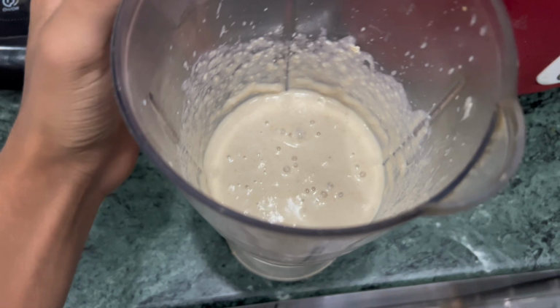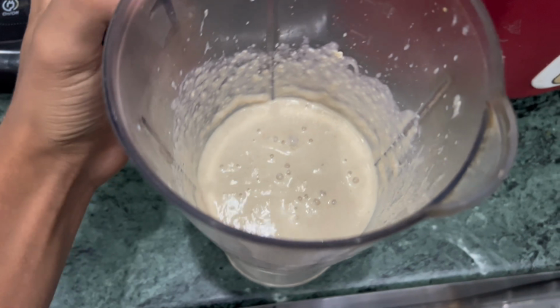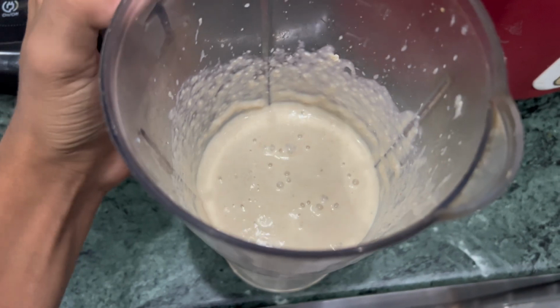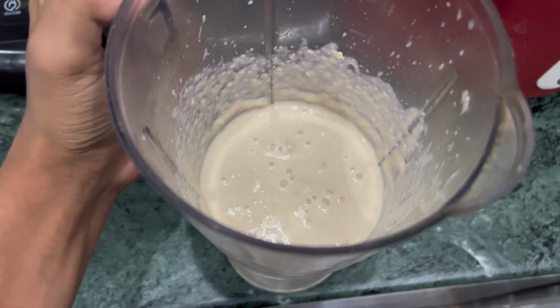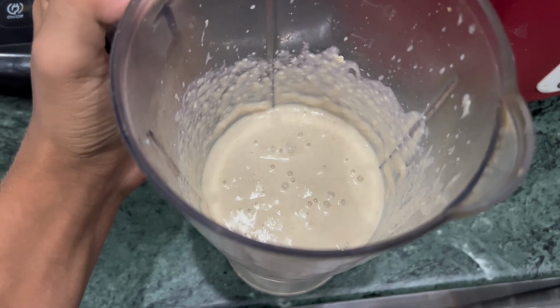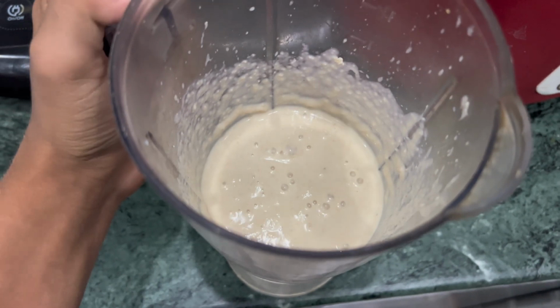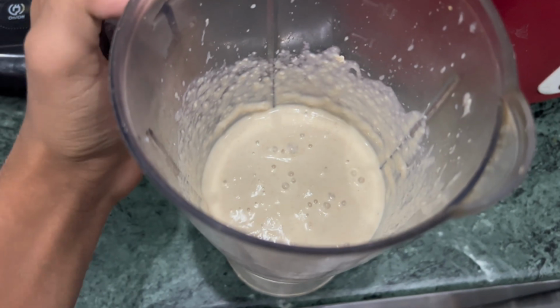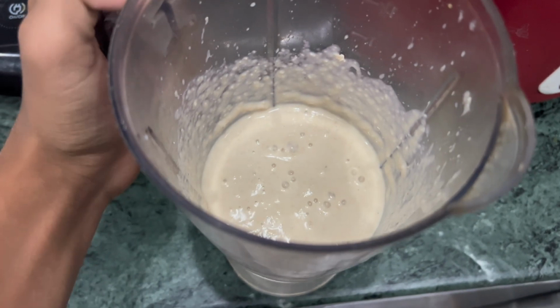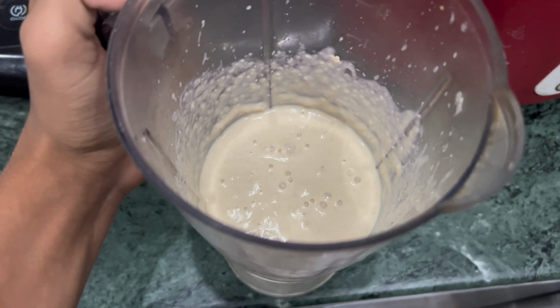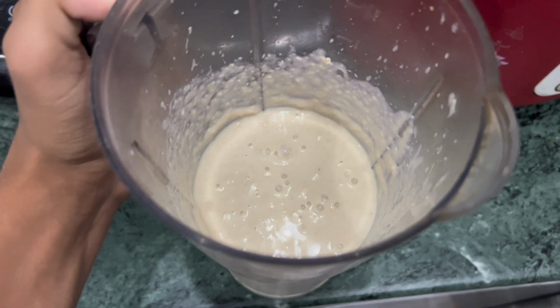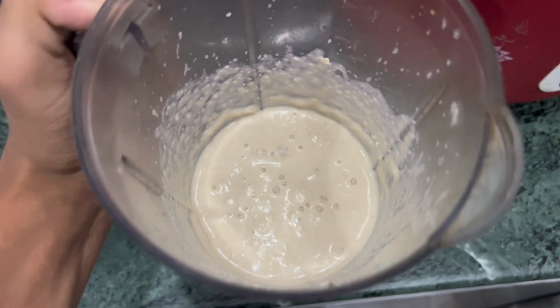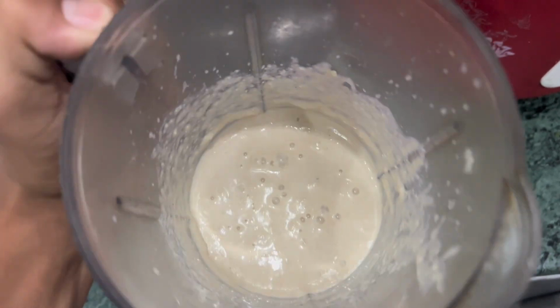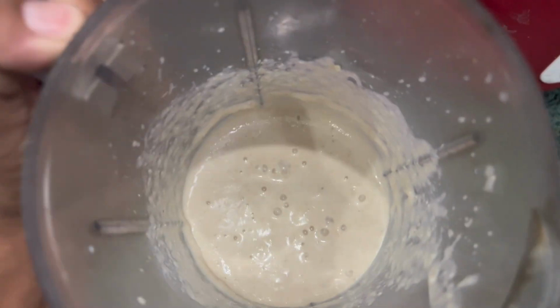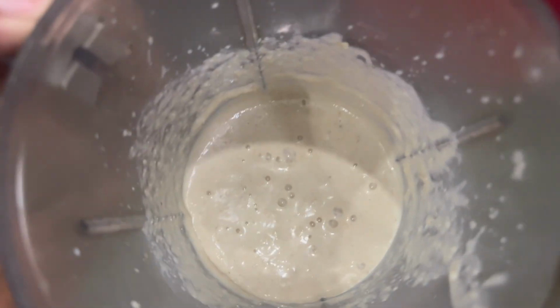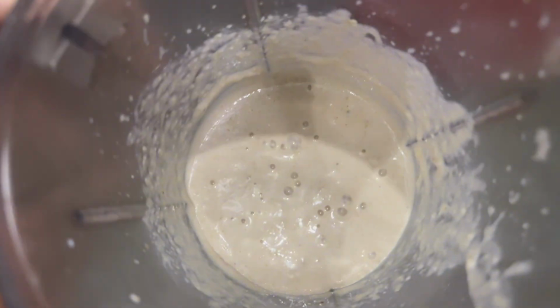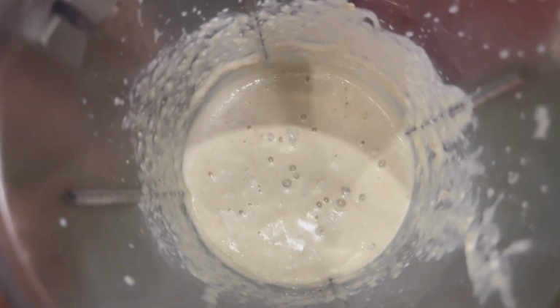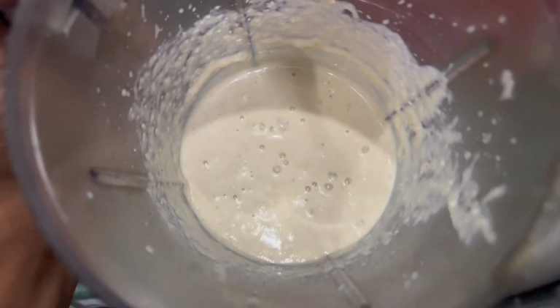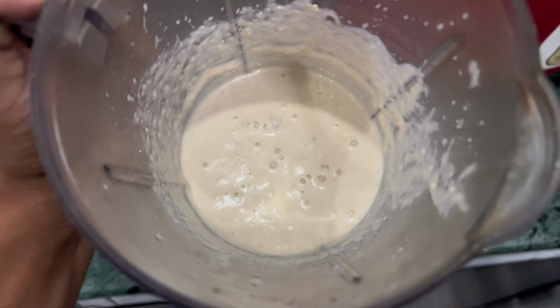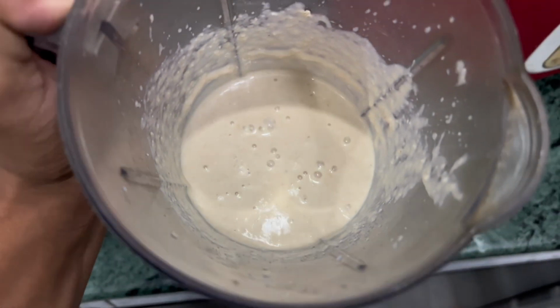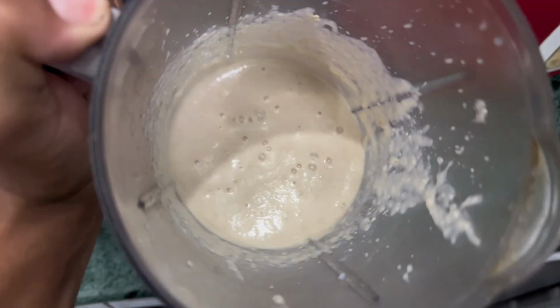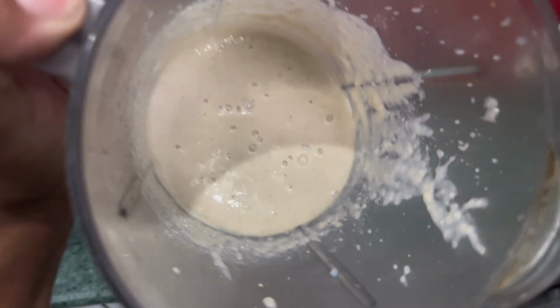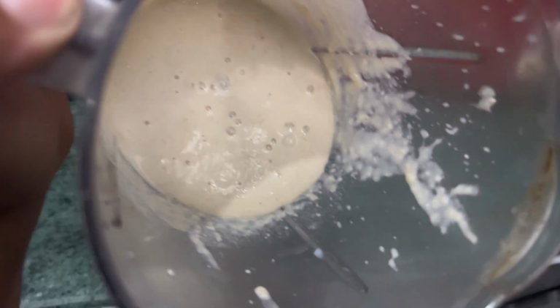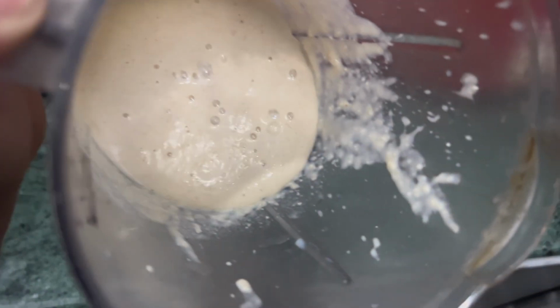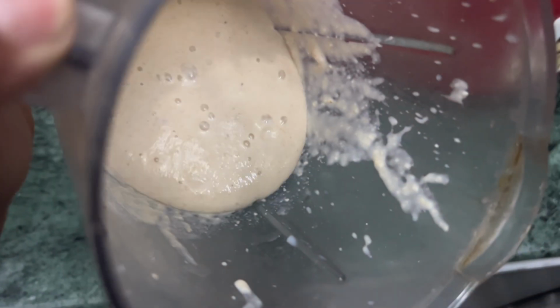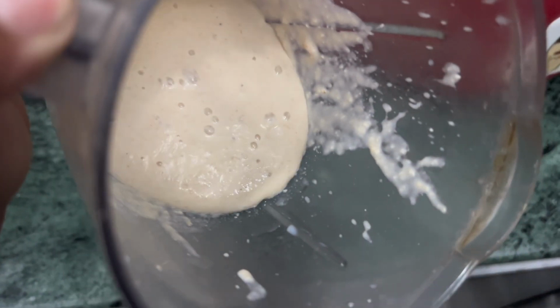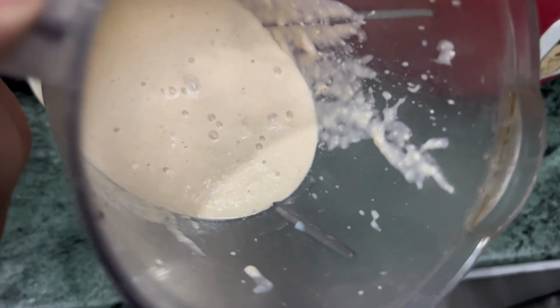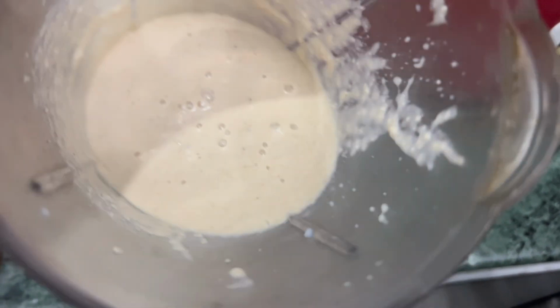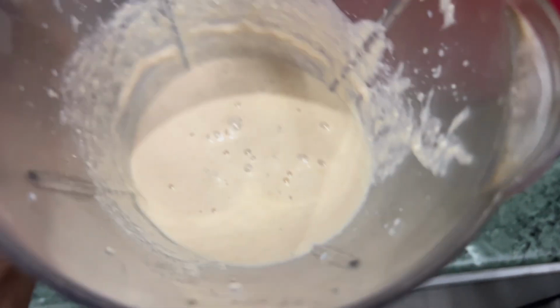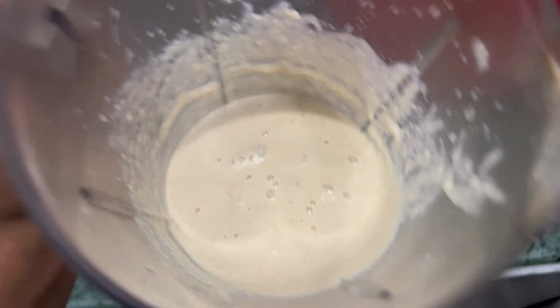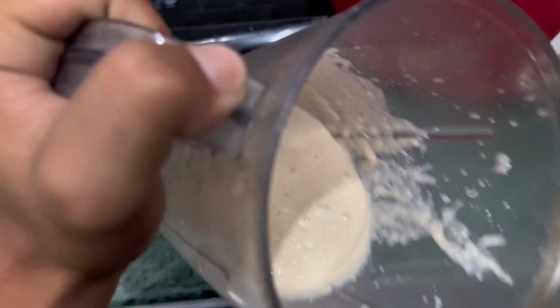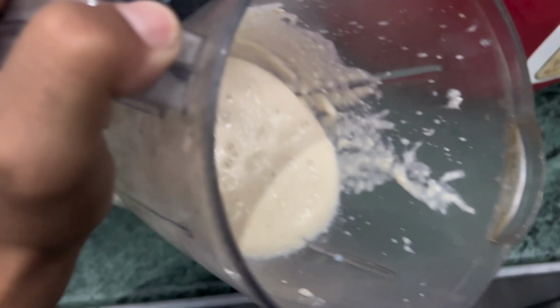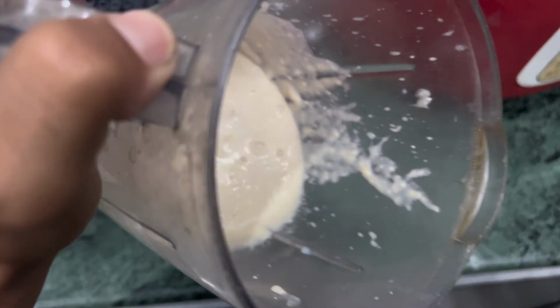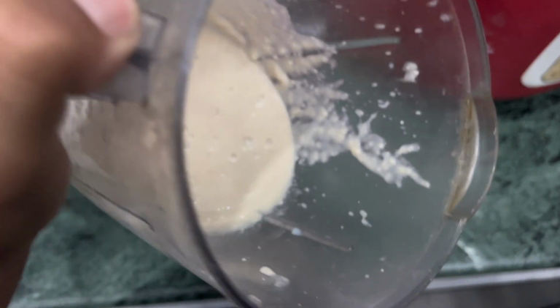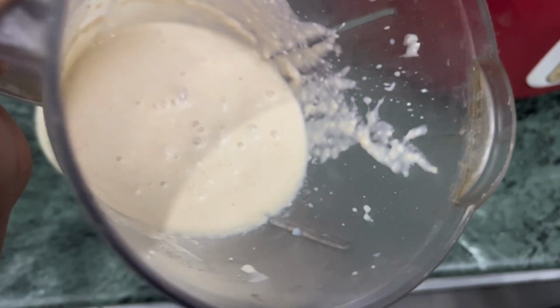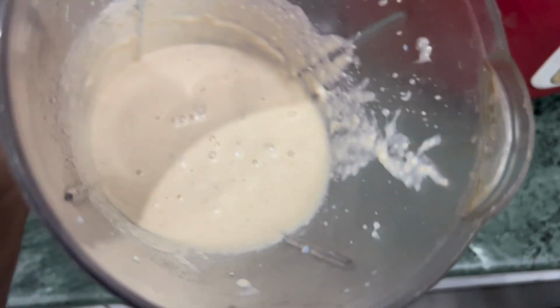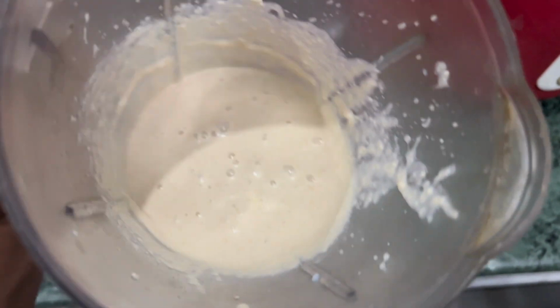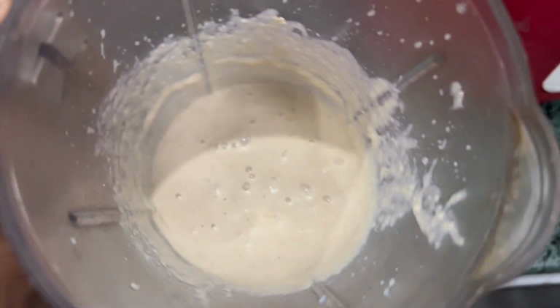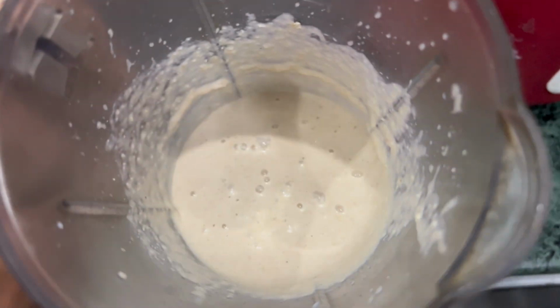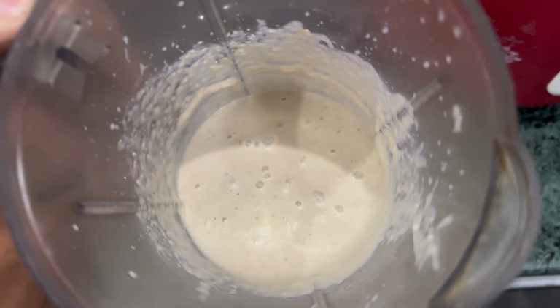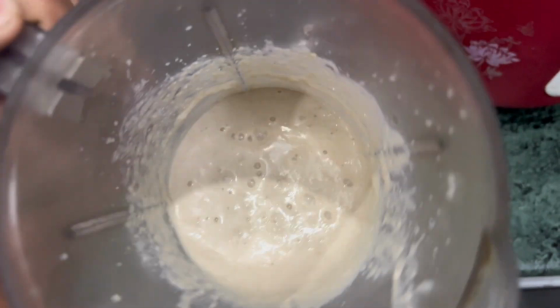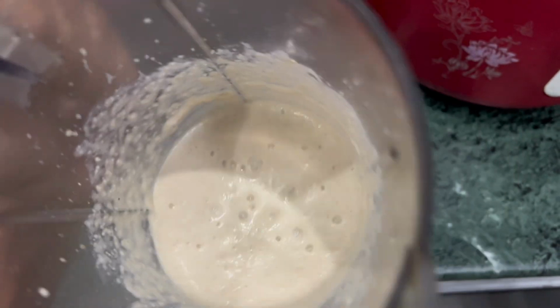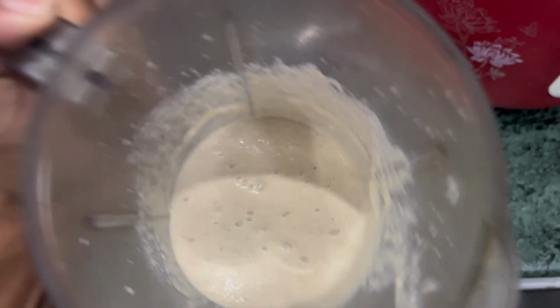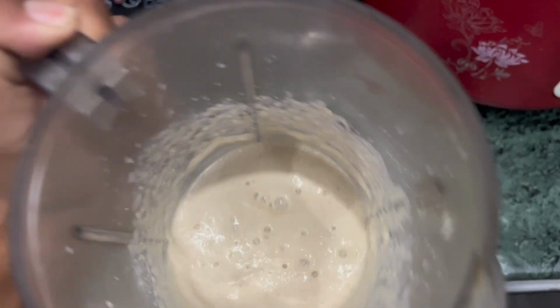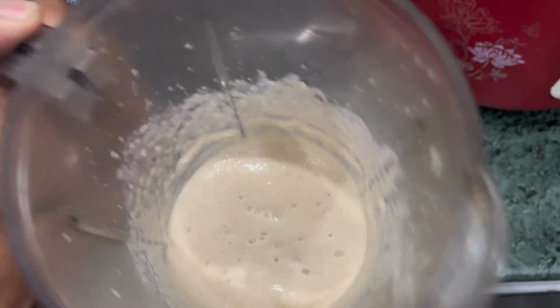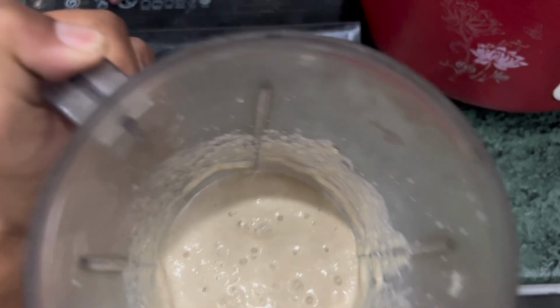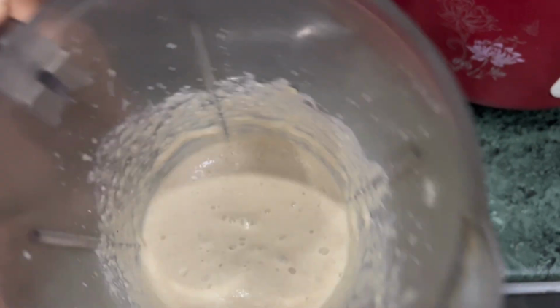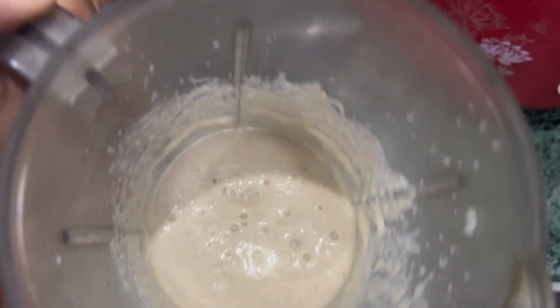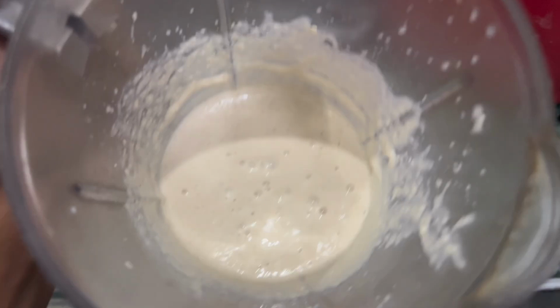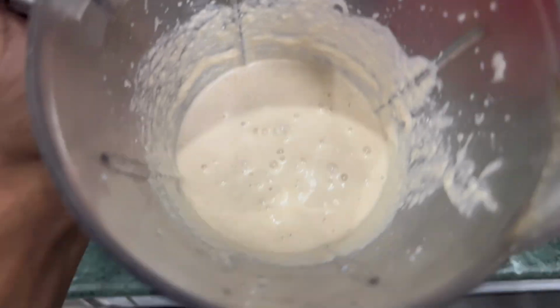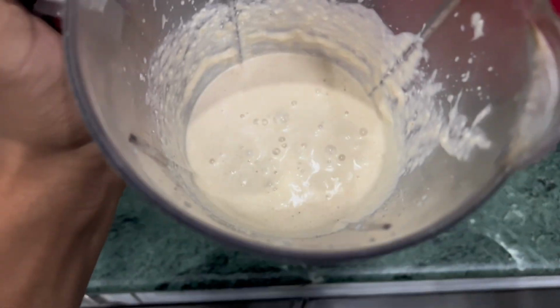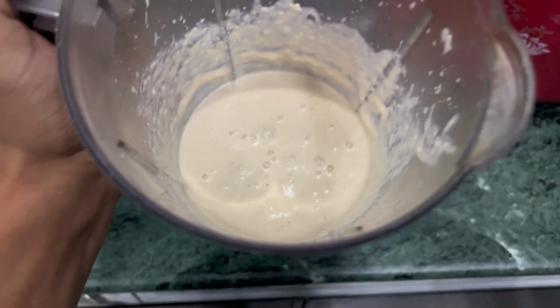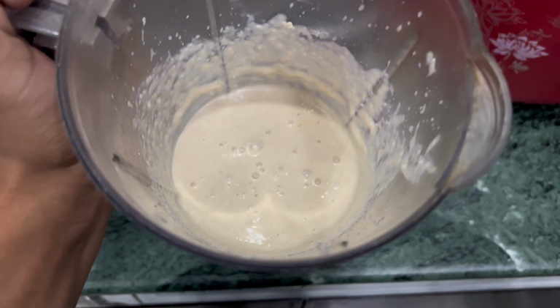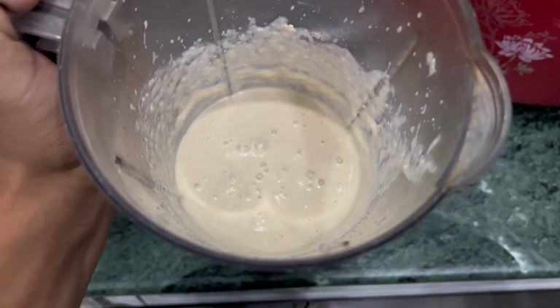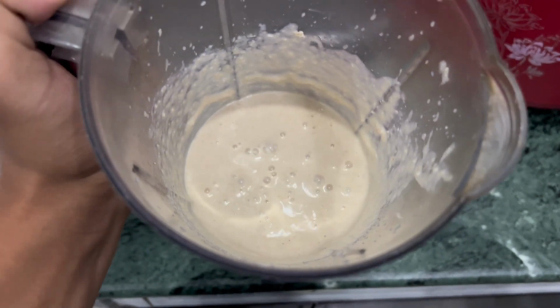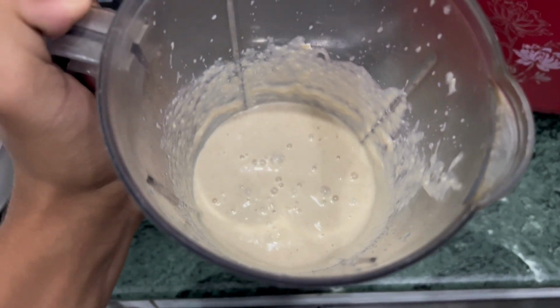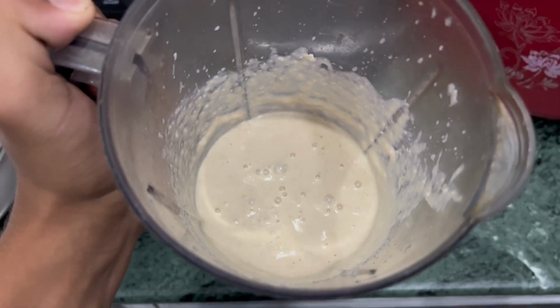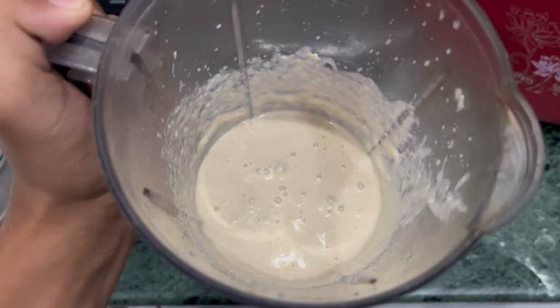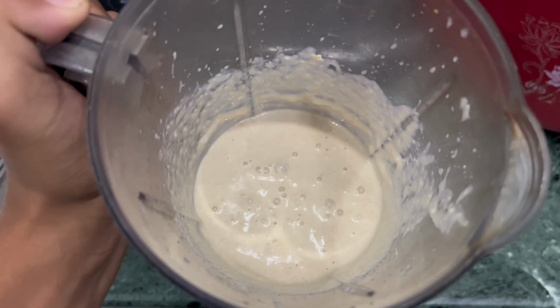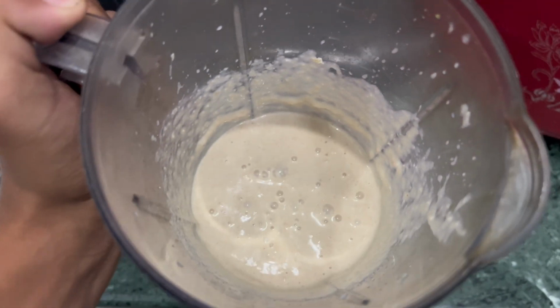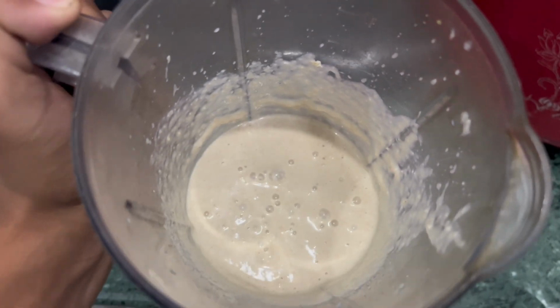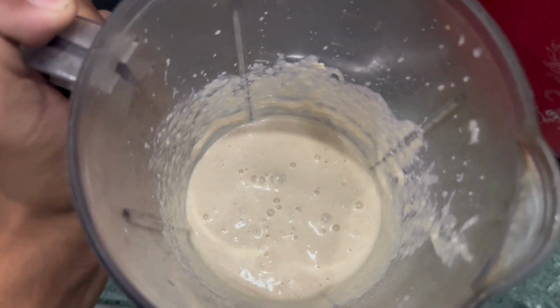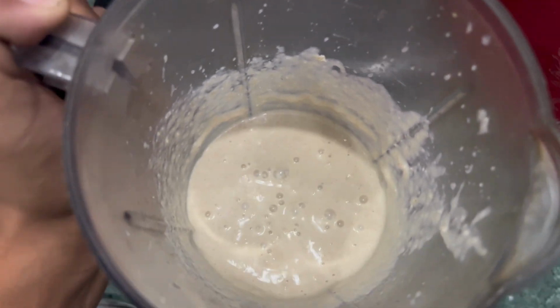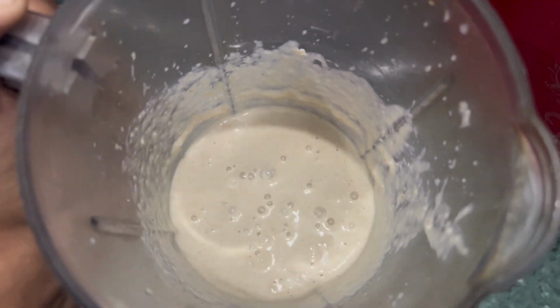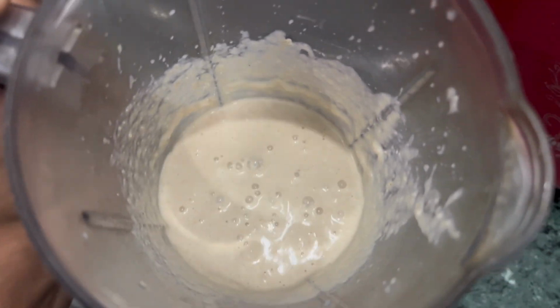Our banana shake is ready. You can see that it is smooth. Now let's pour it into the glass.